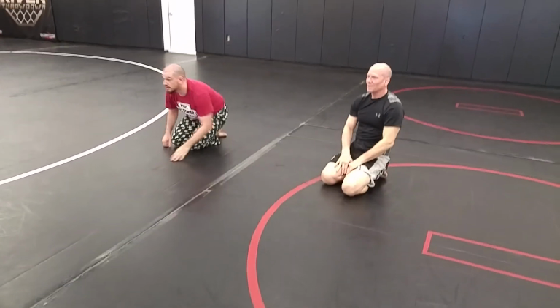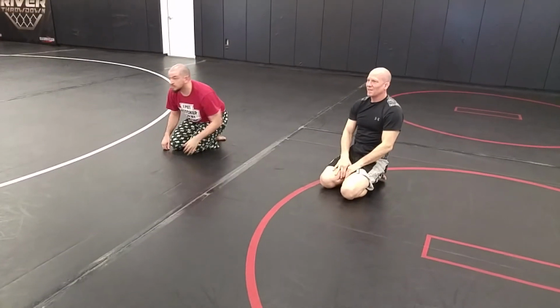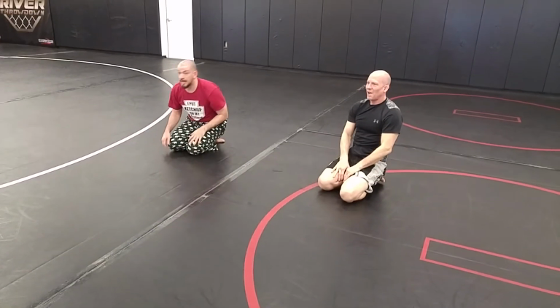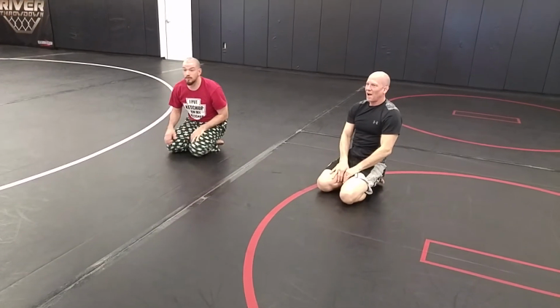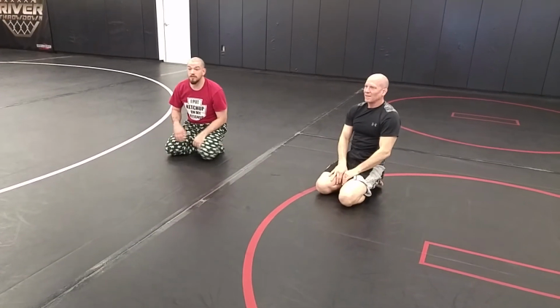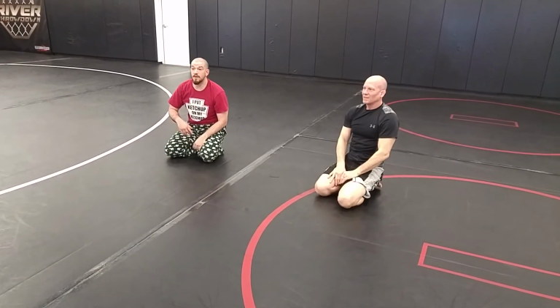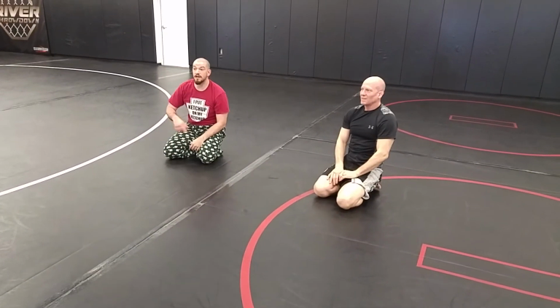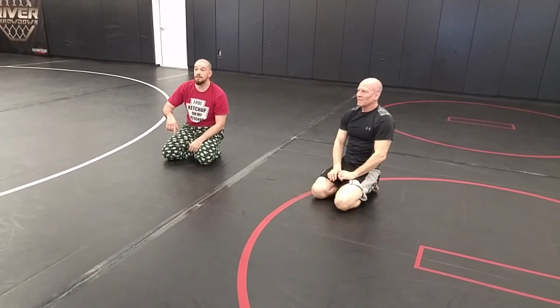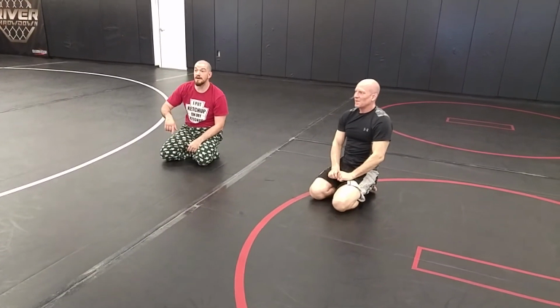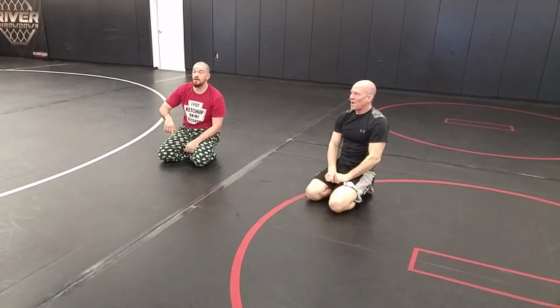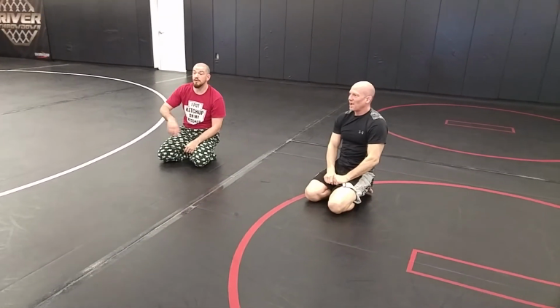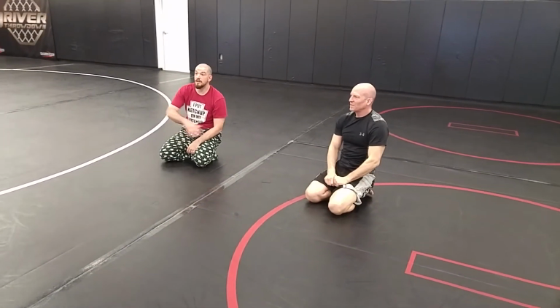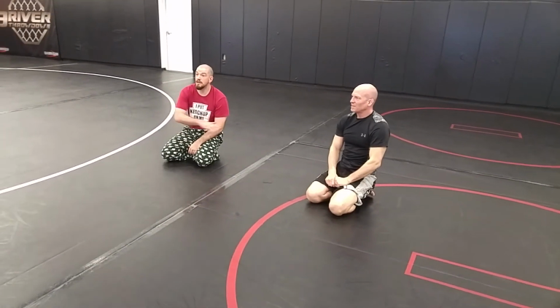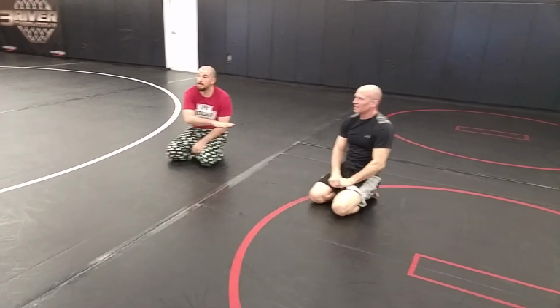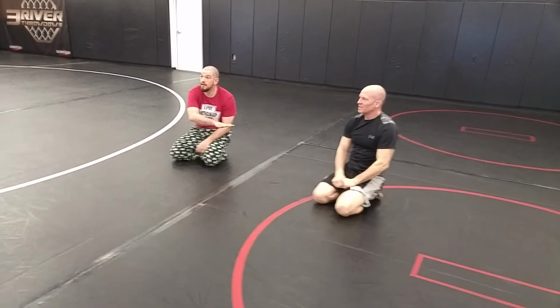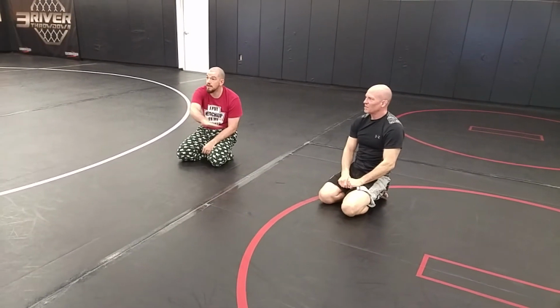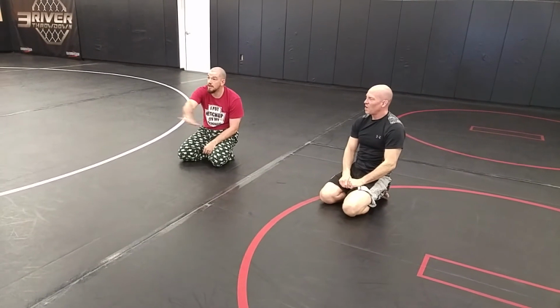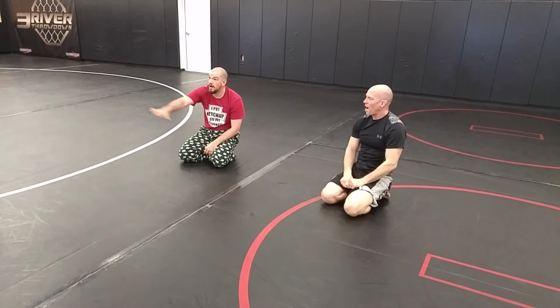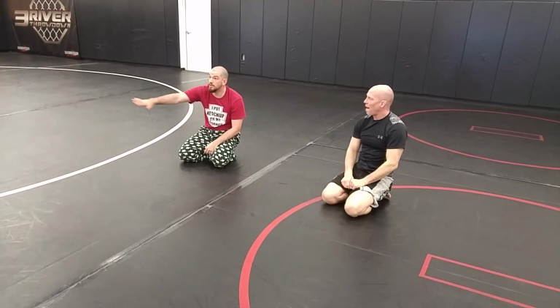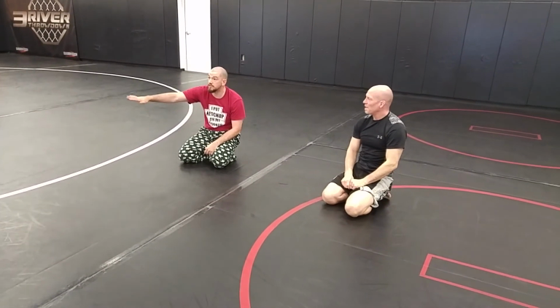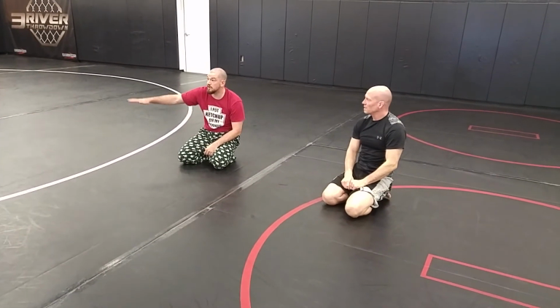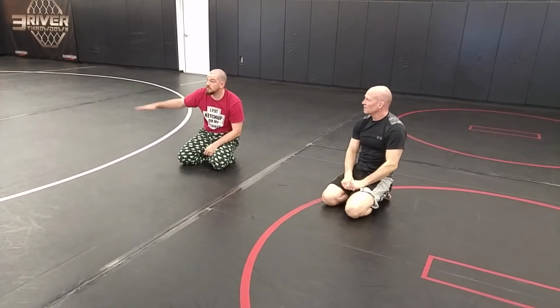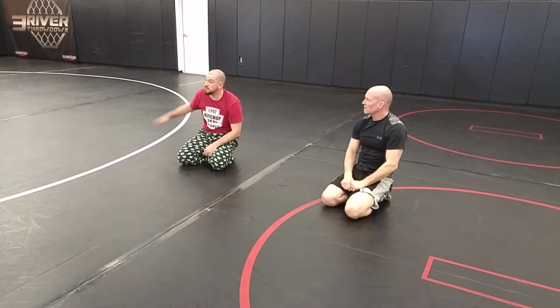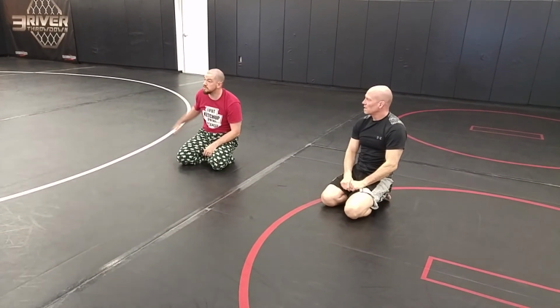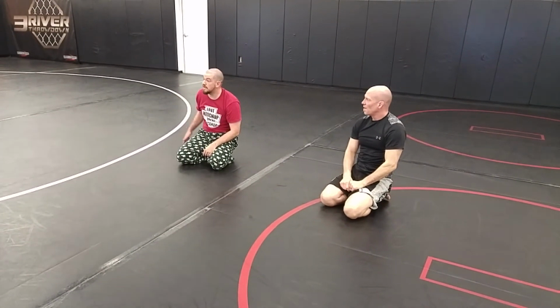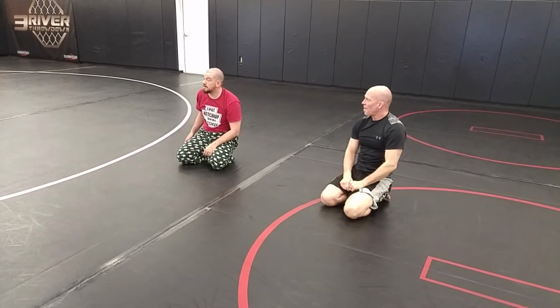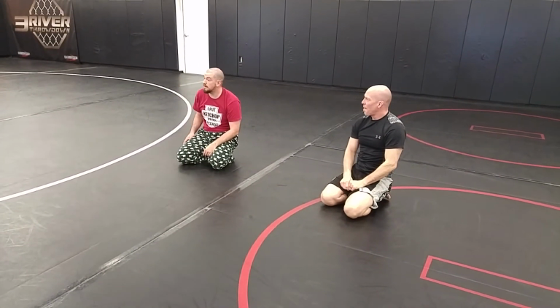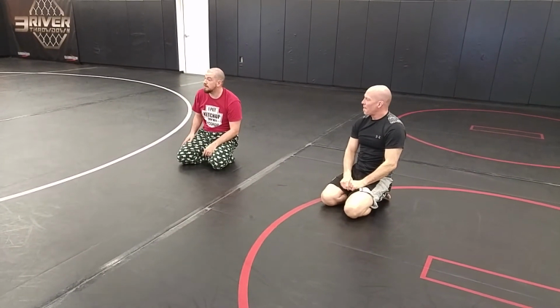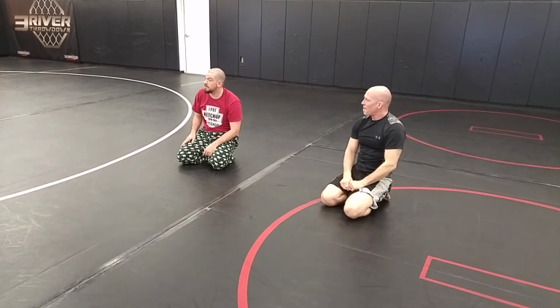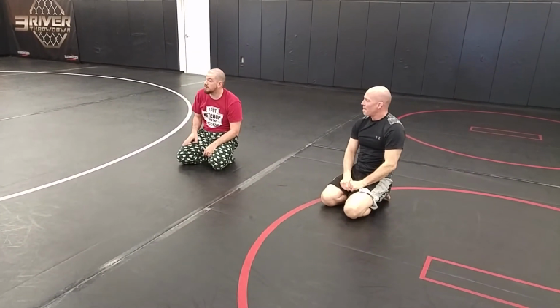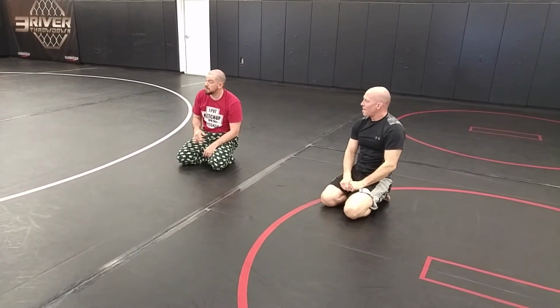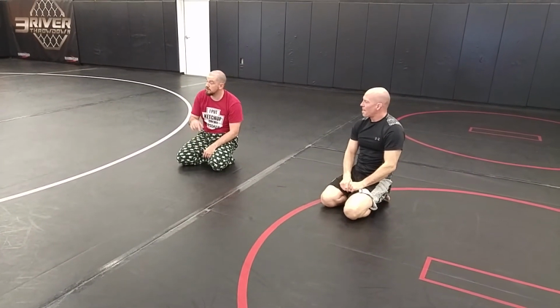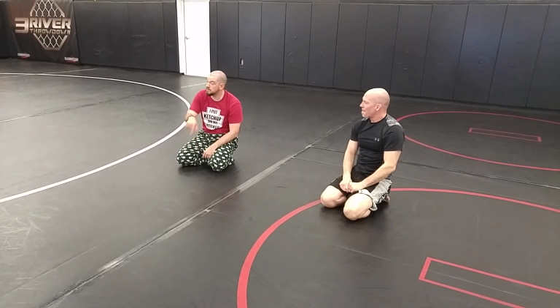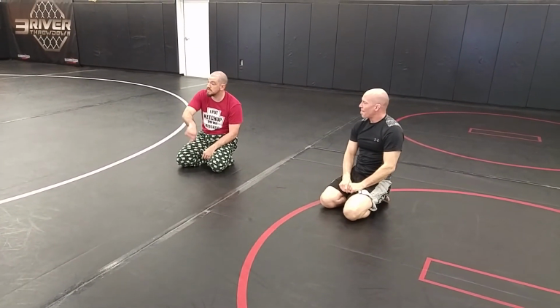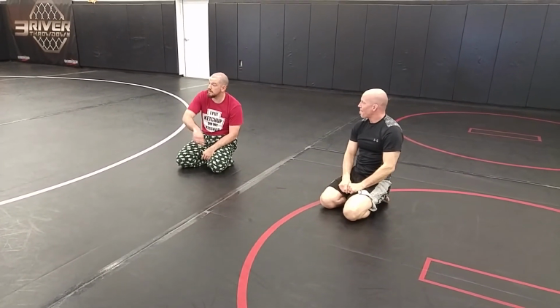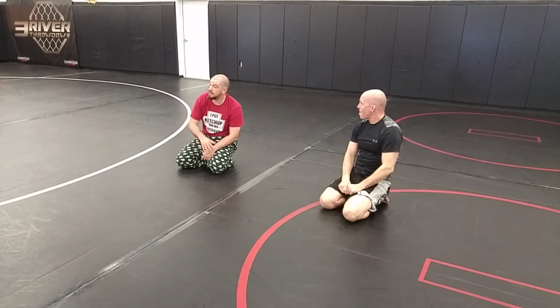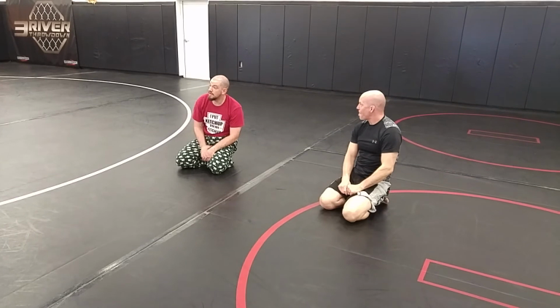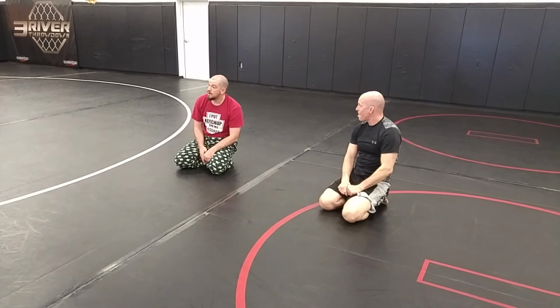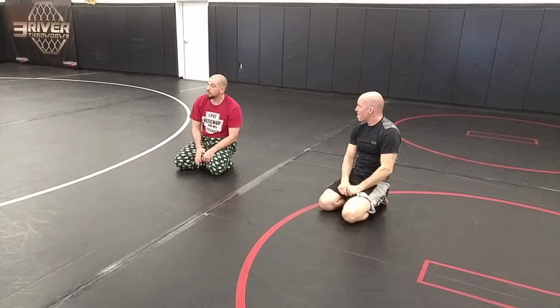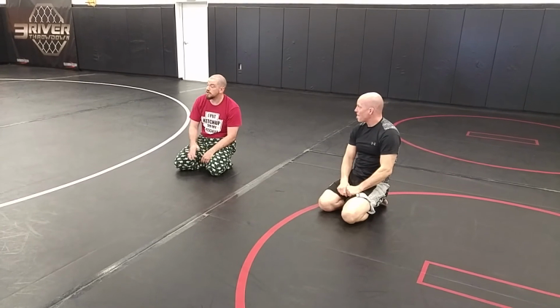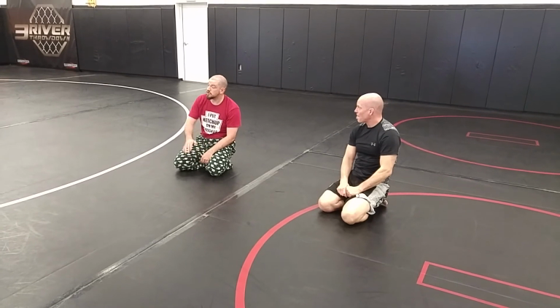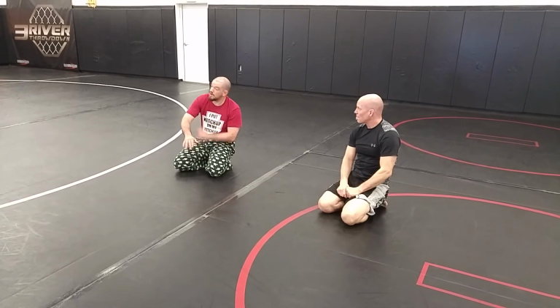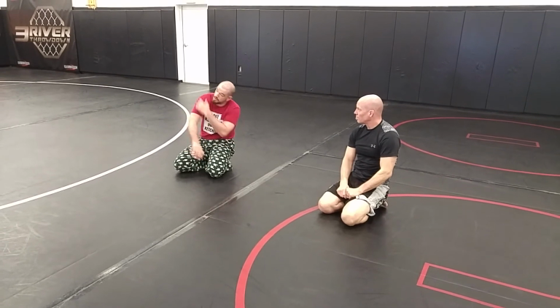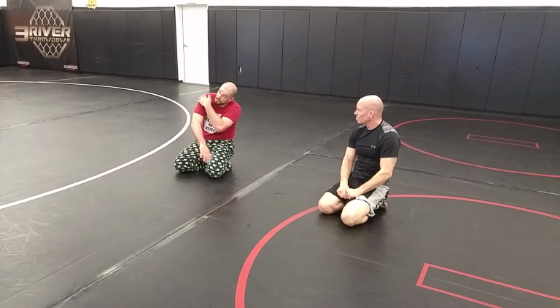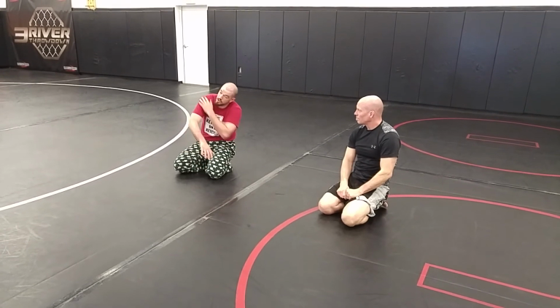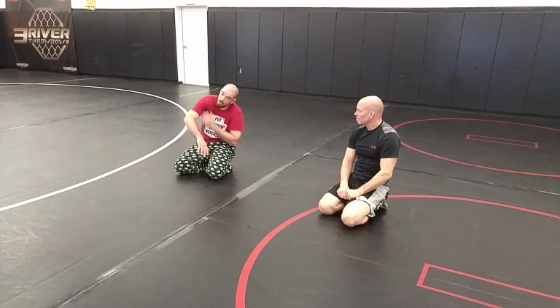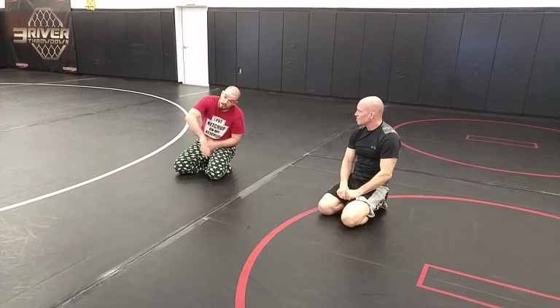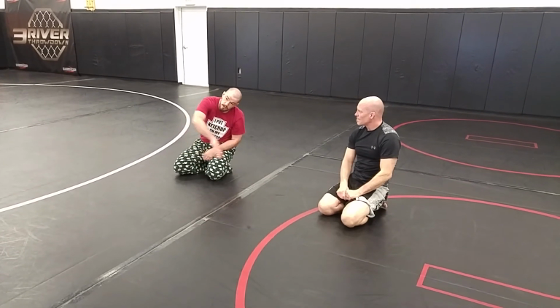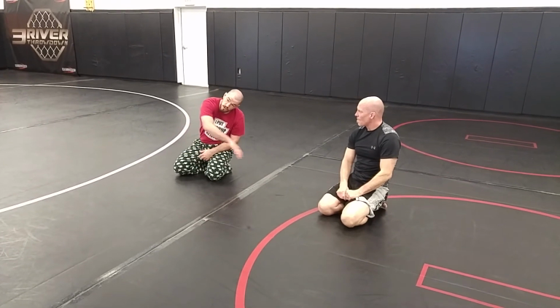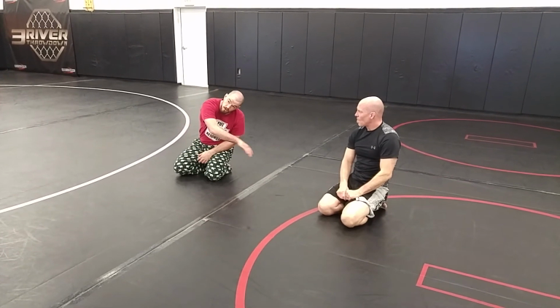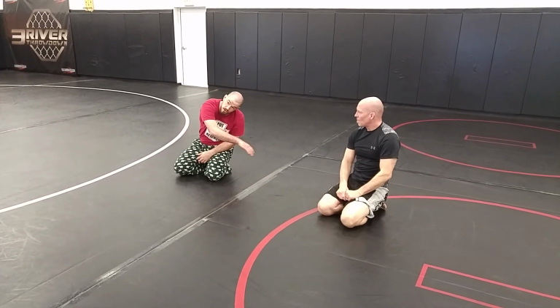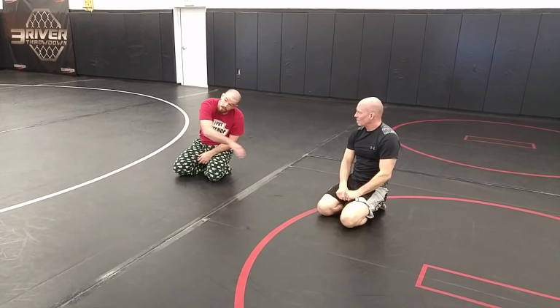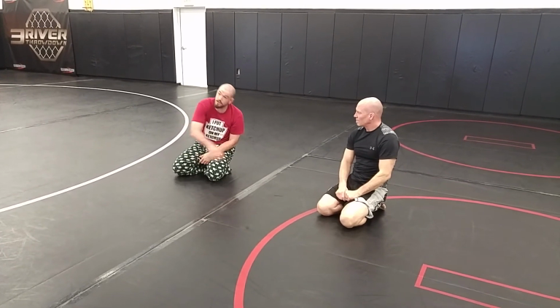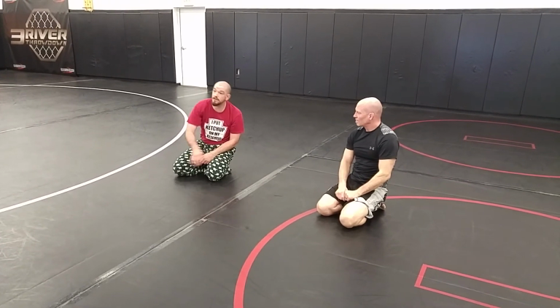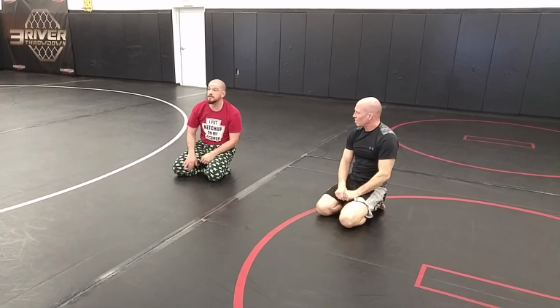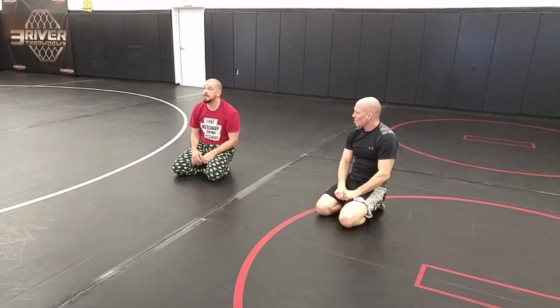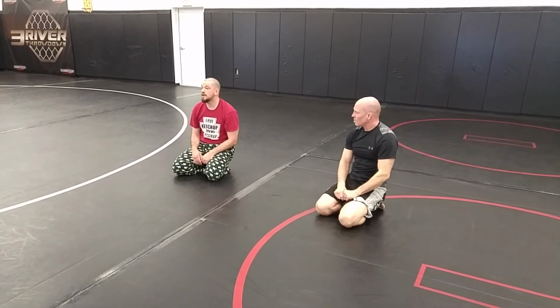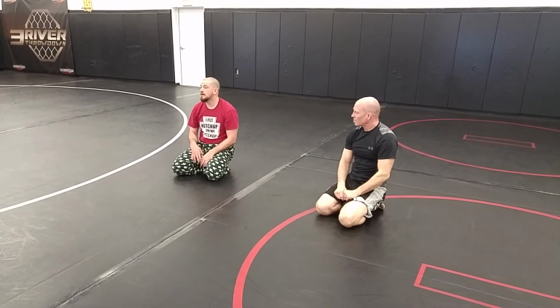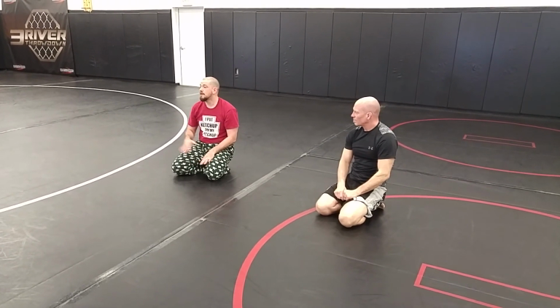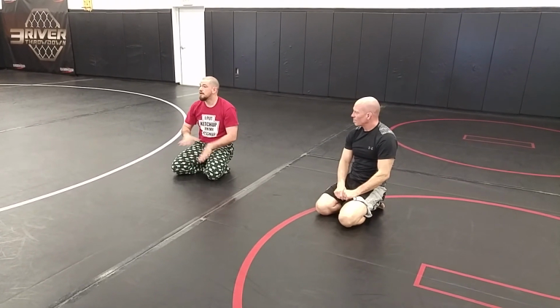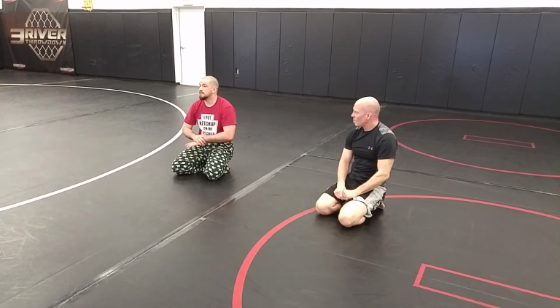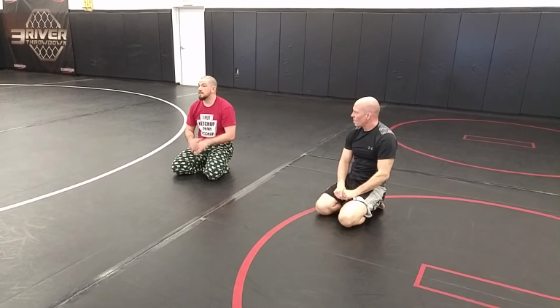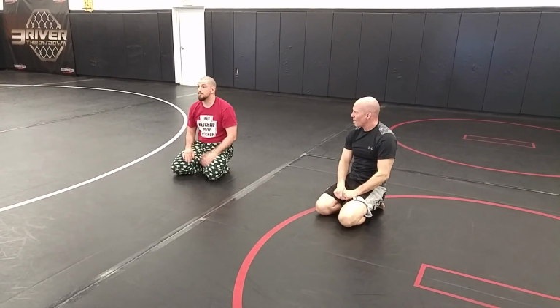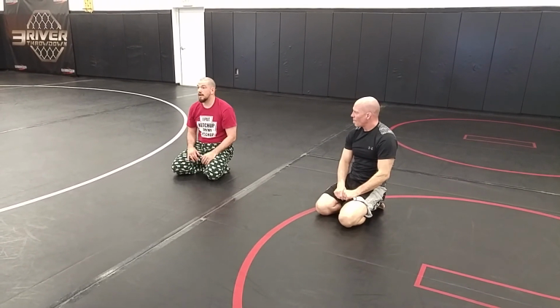Not only am I going to mount, I'm going to use that underhook — use that pressure under his shoulder to turn his shoulders, take him back.